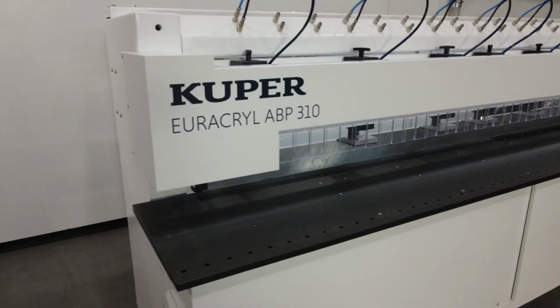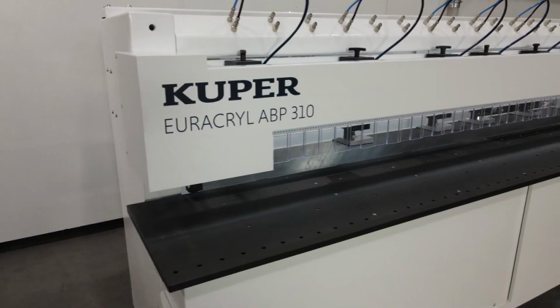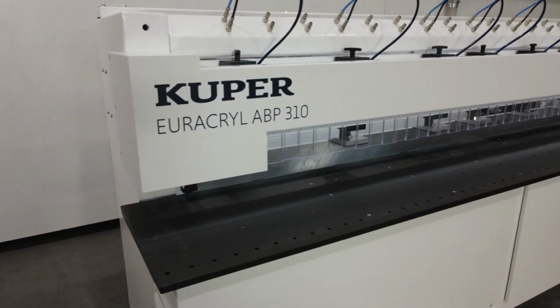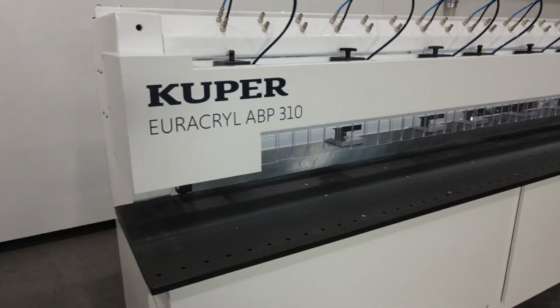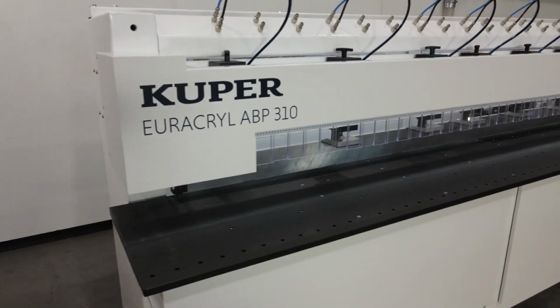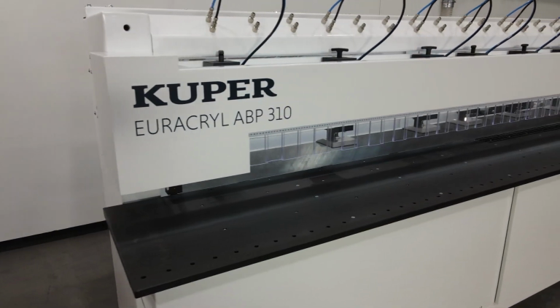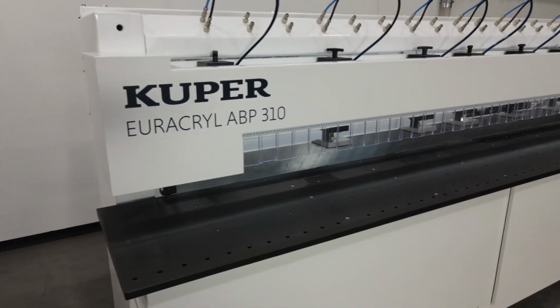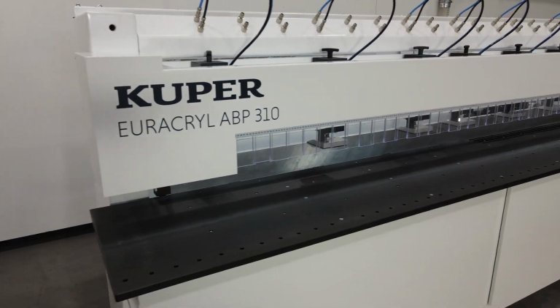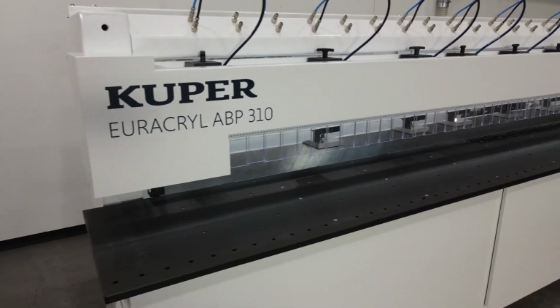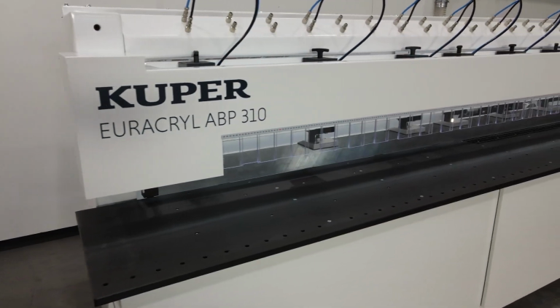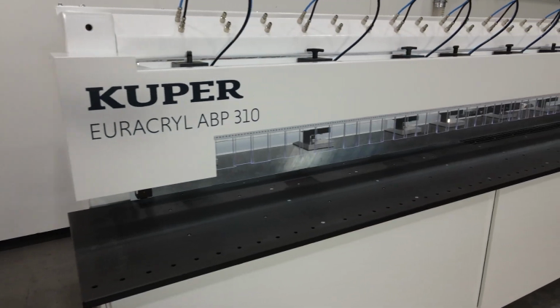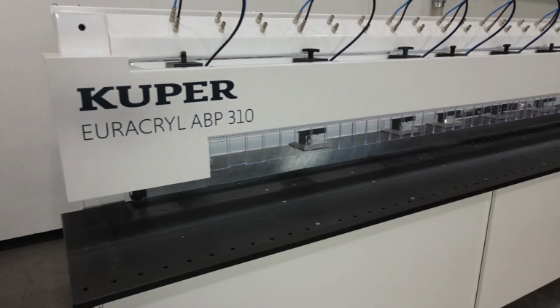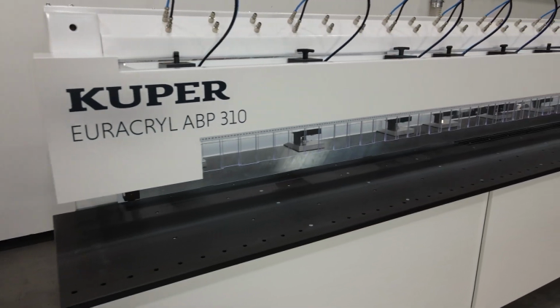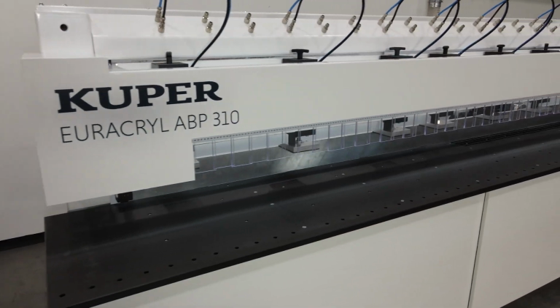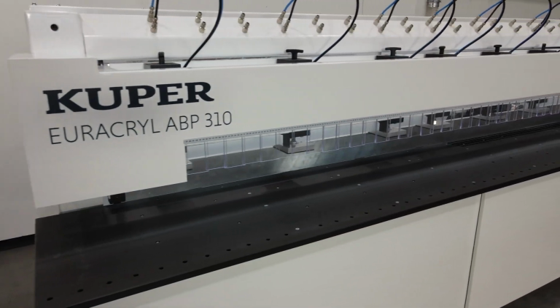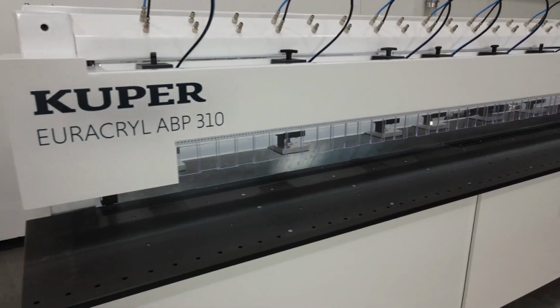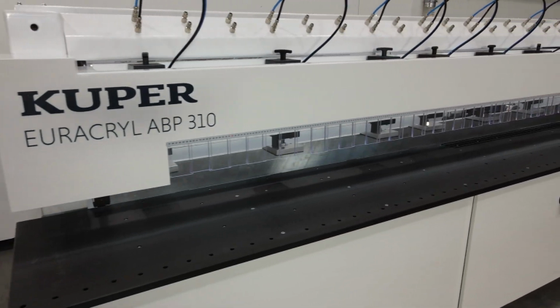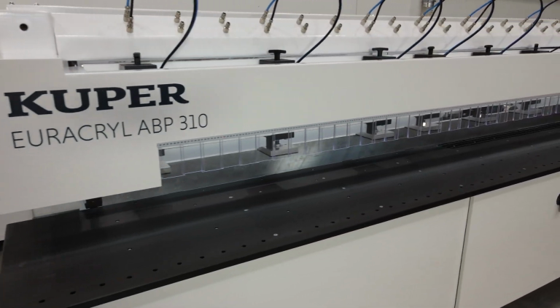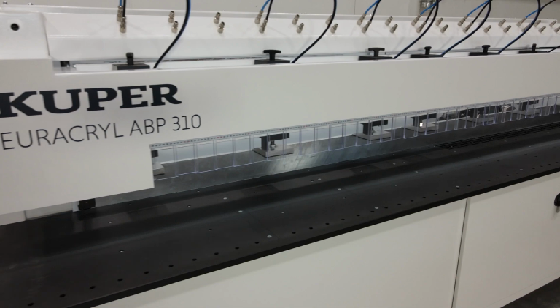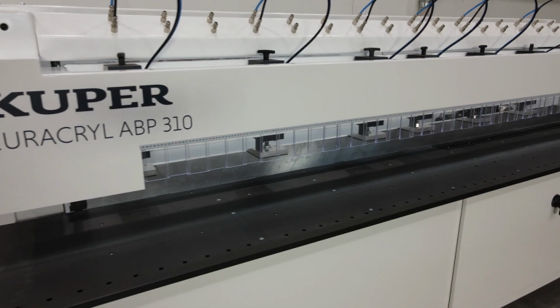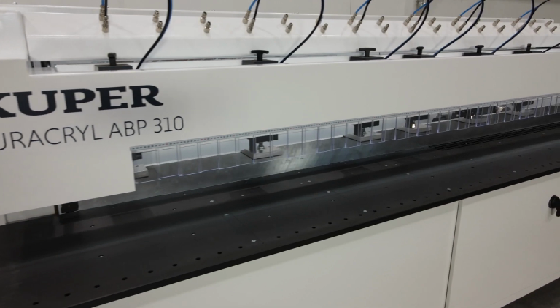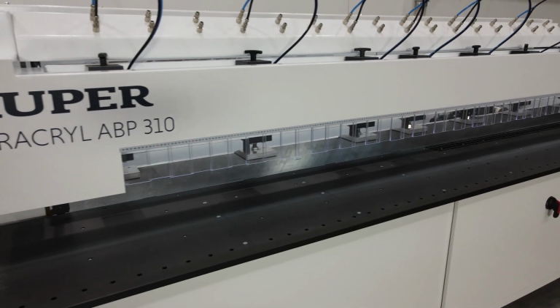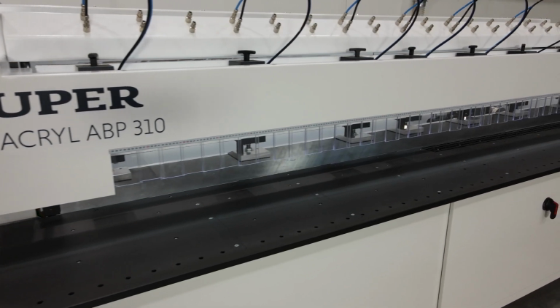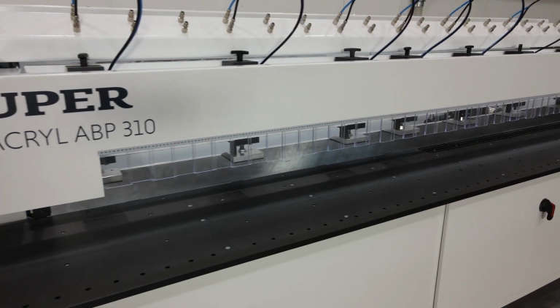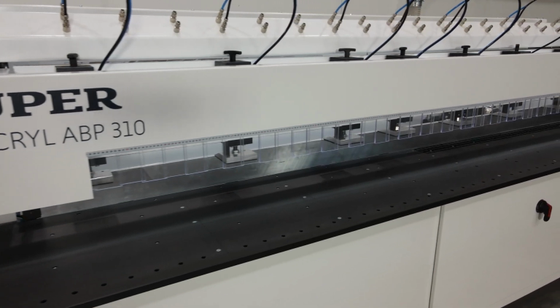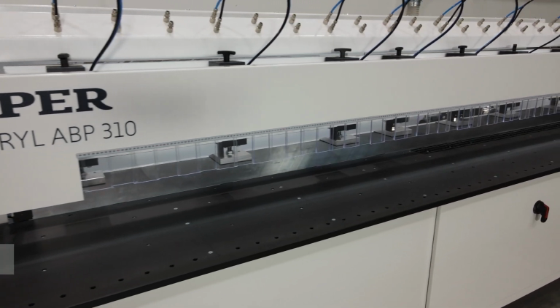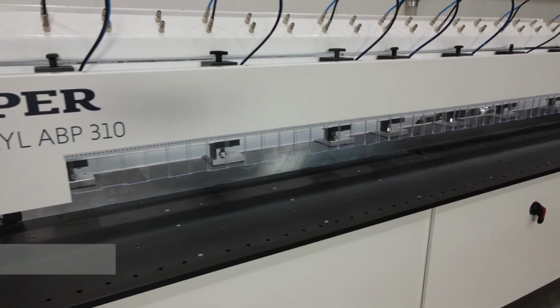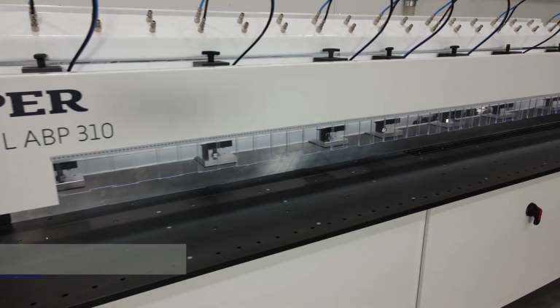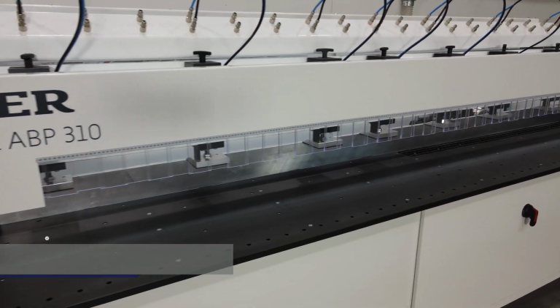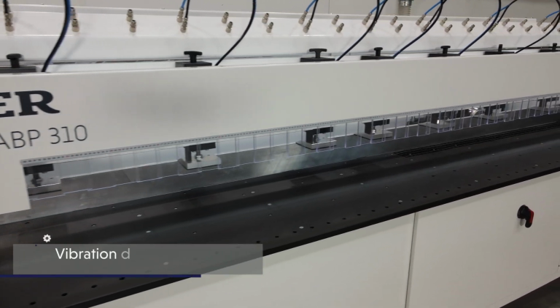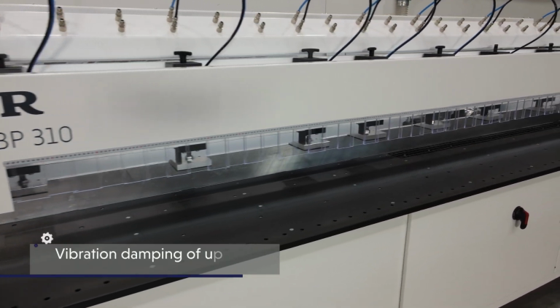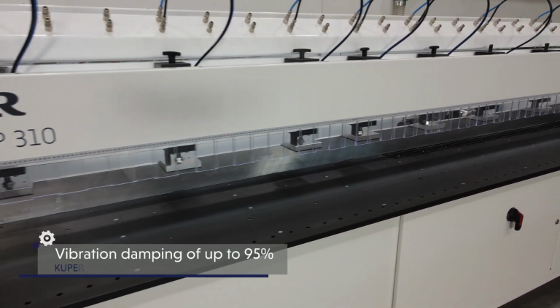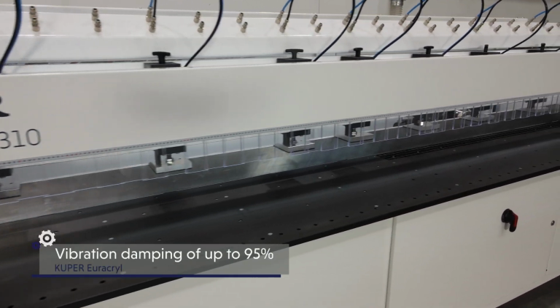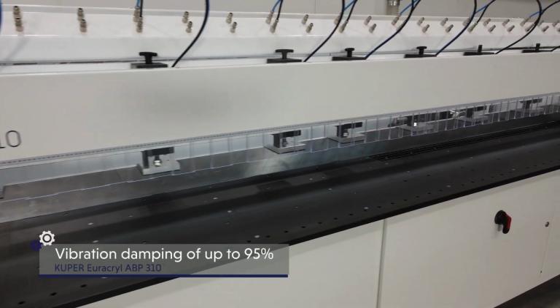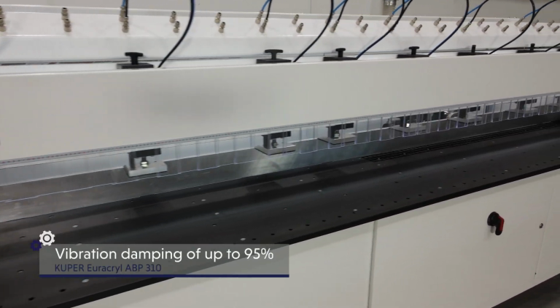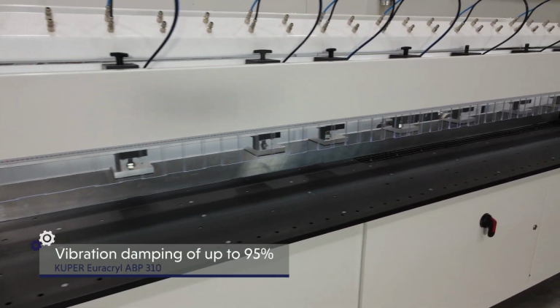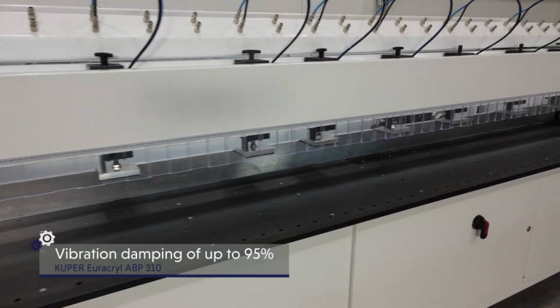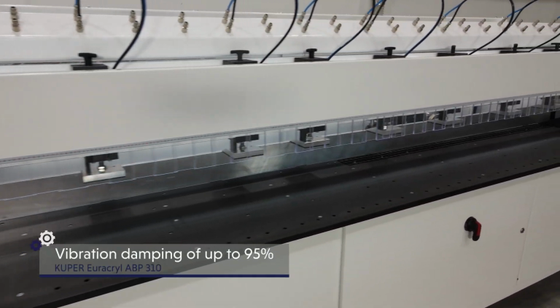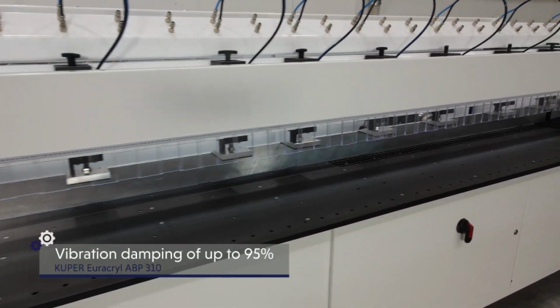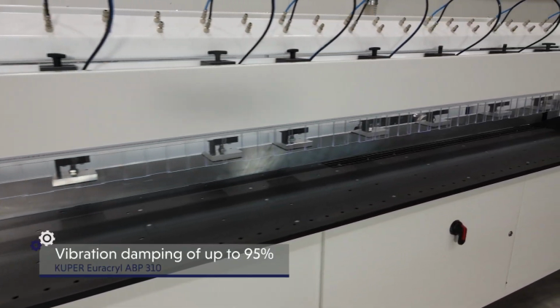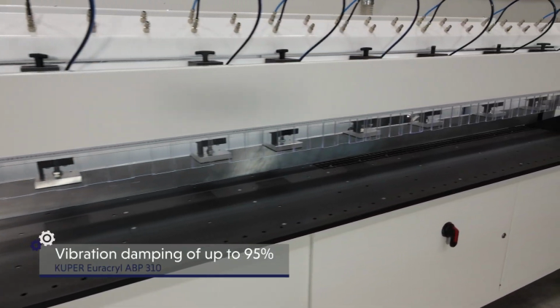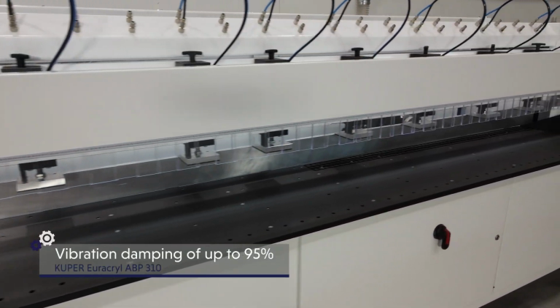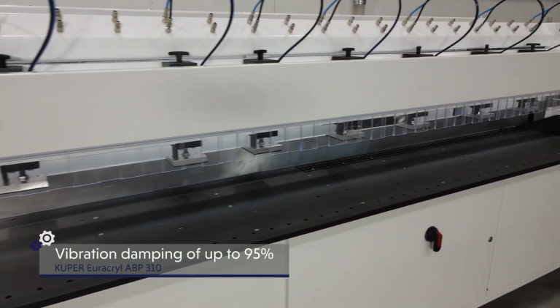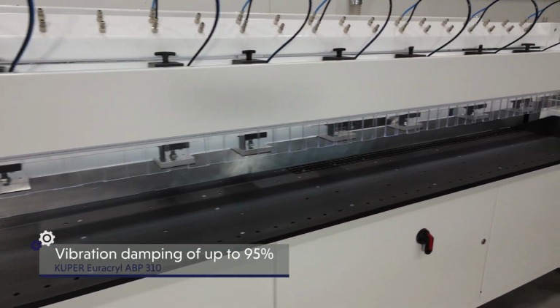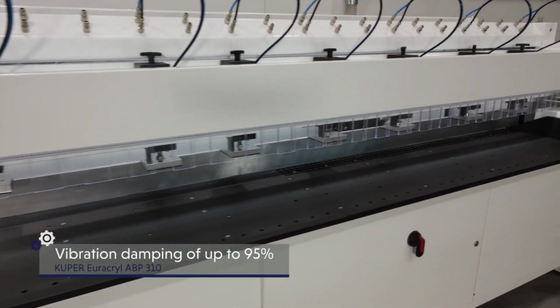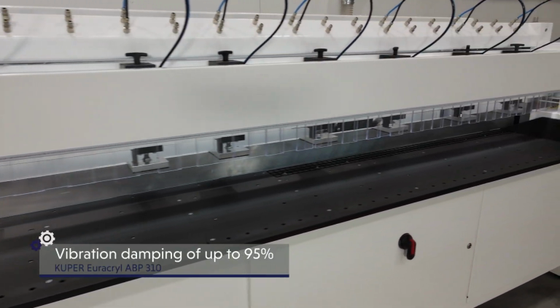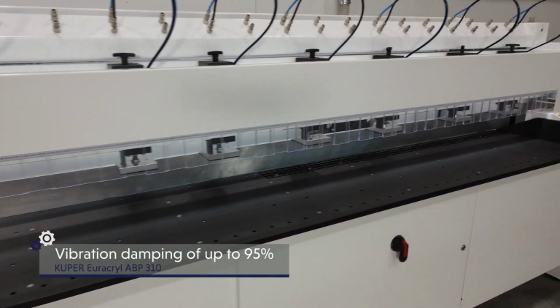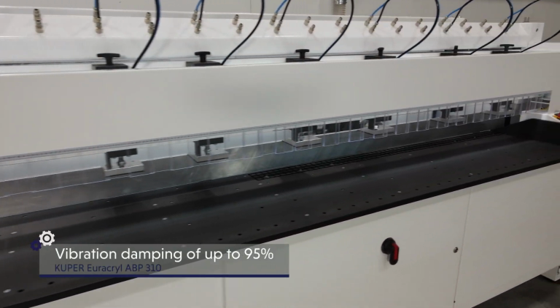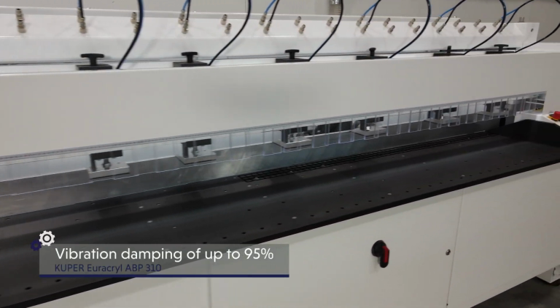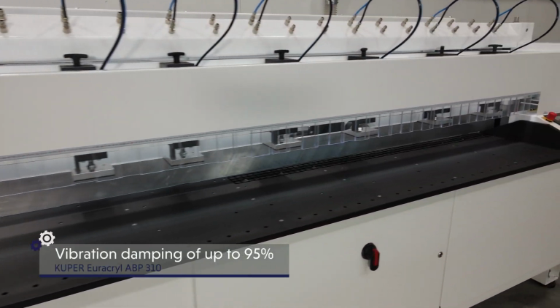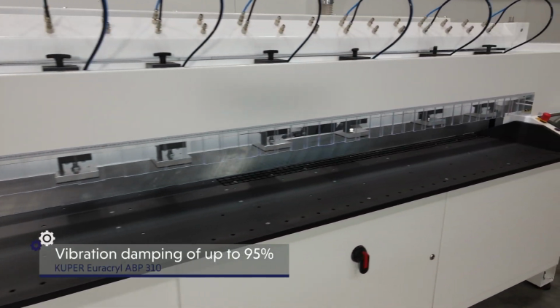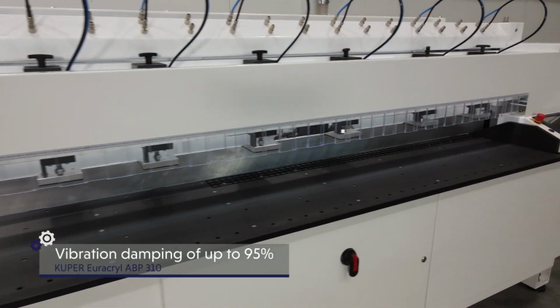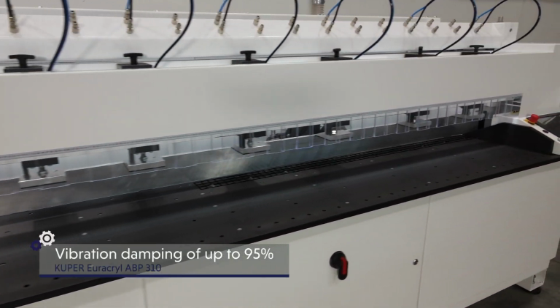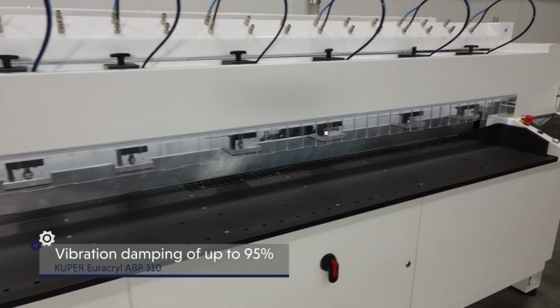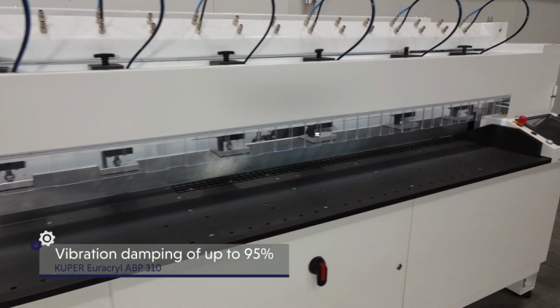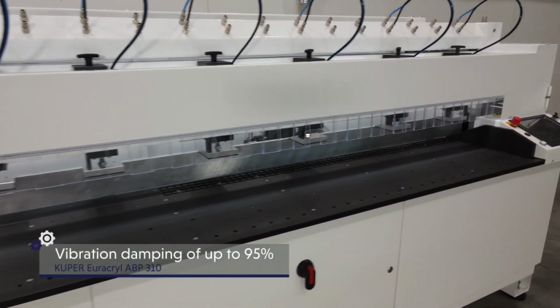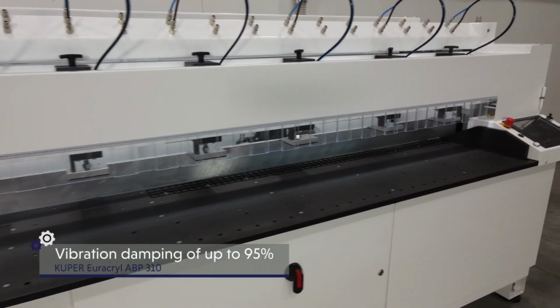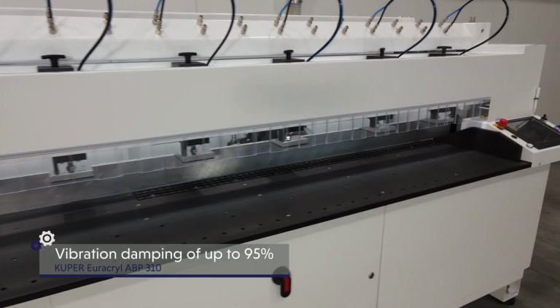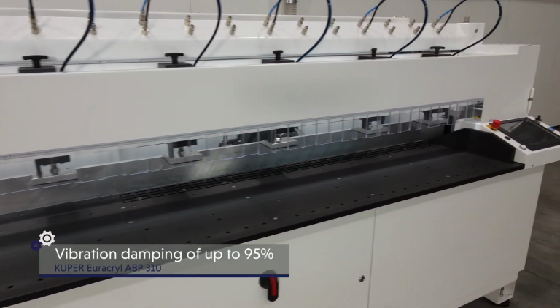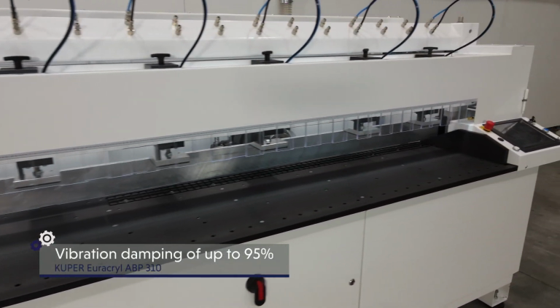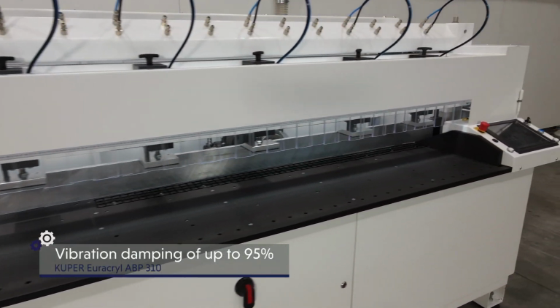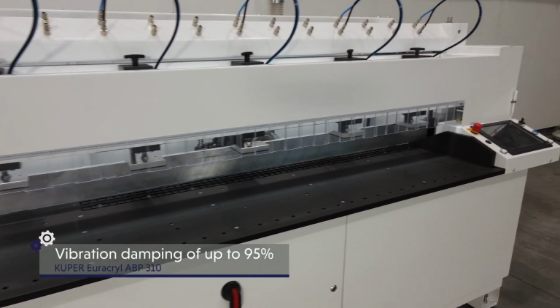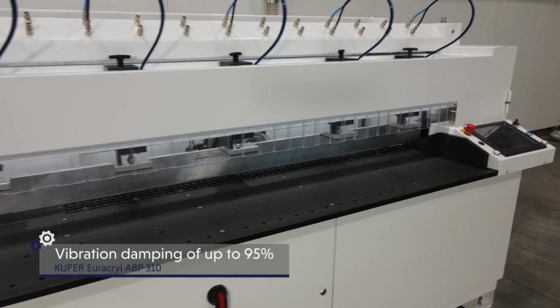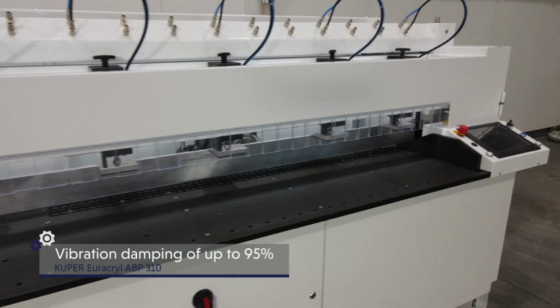The core of the system, made of ultra-high performance concrete, ensures vibration damping of up to 95%.